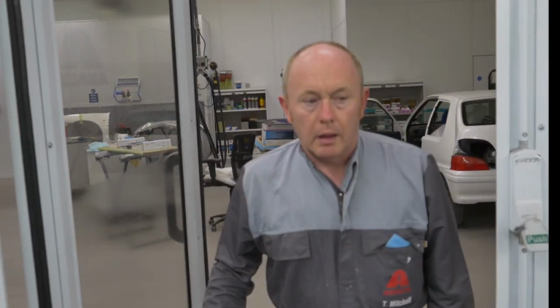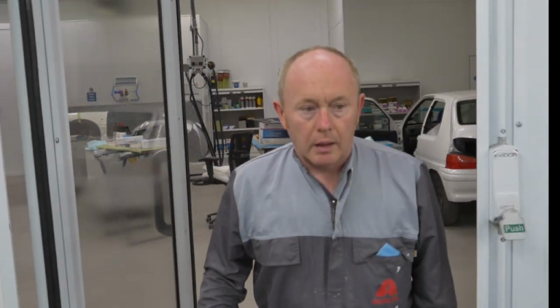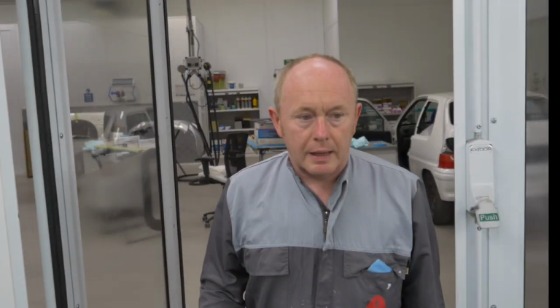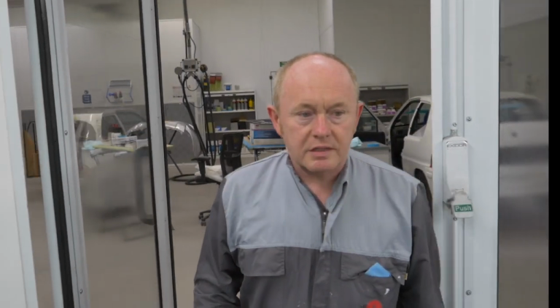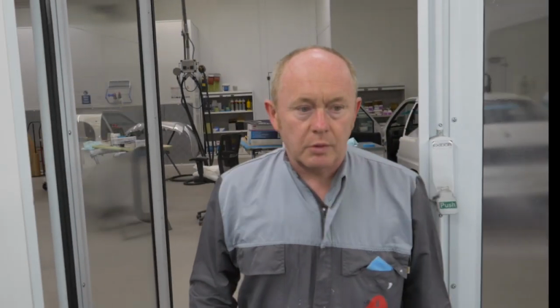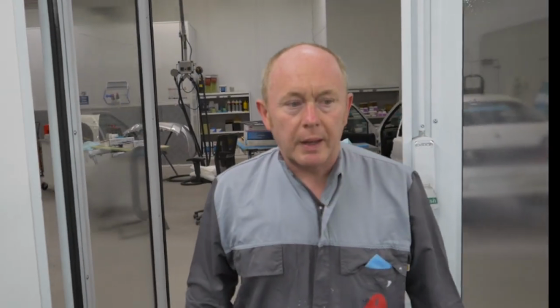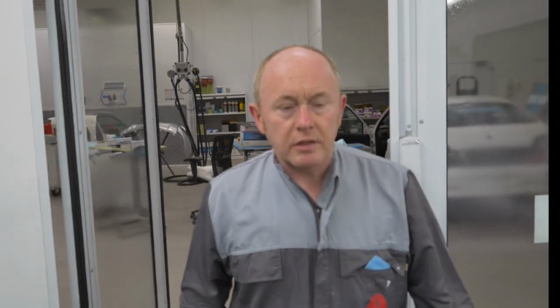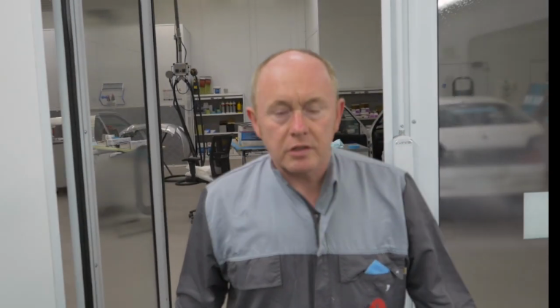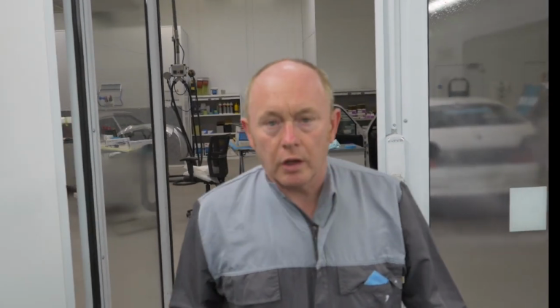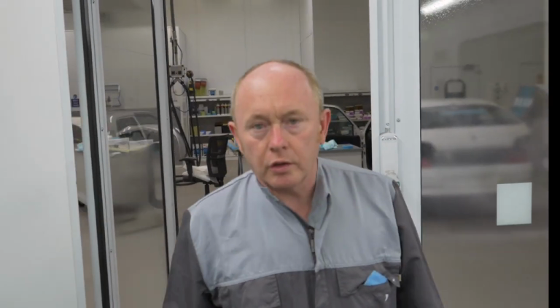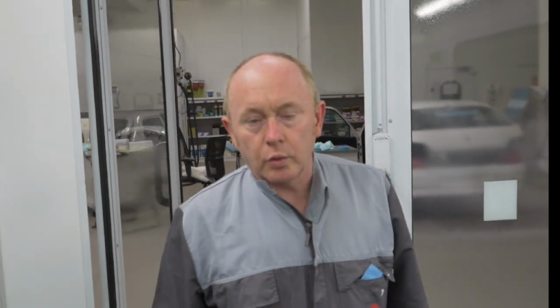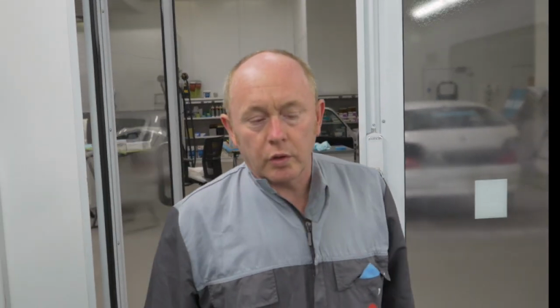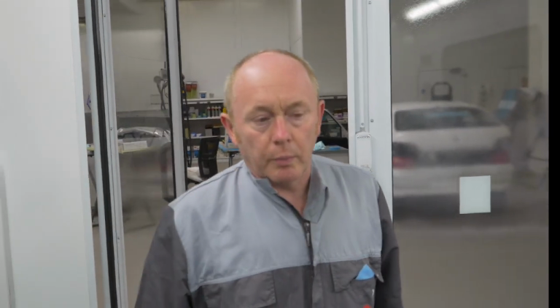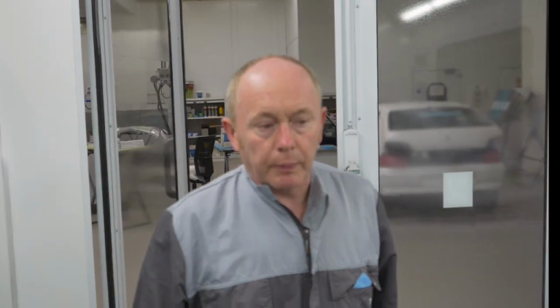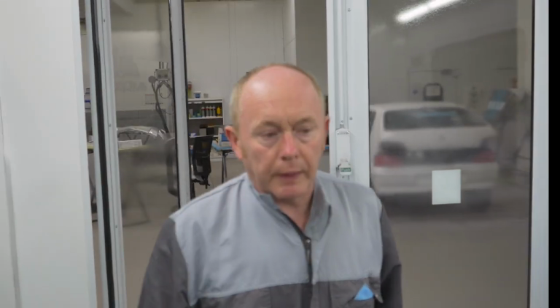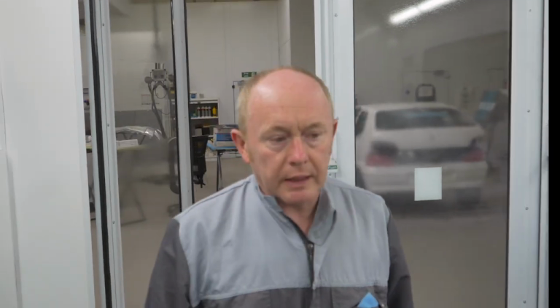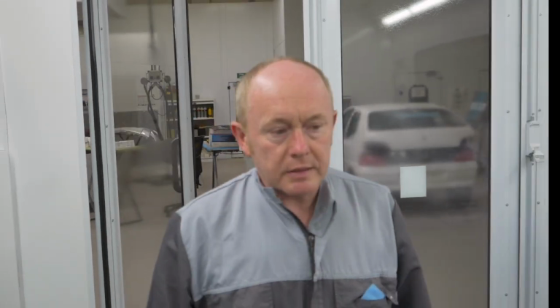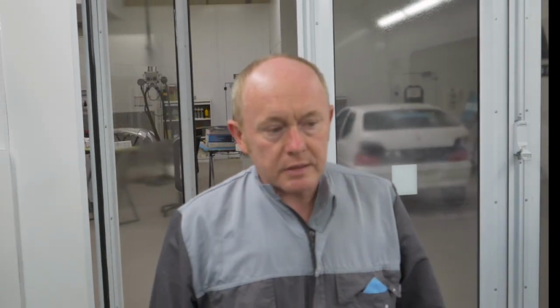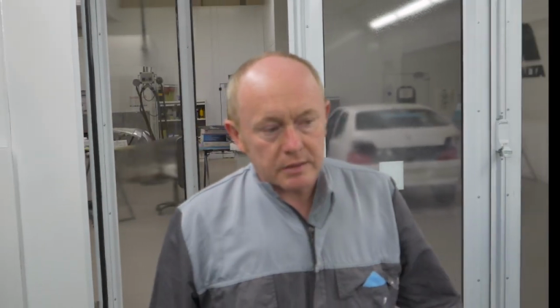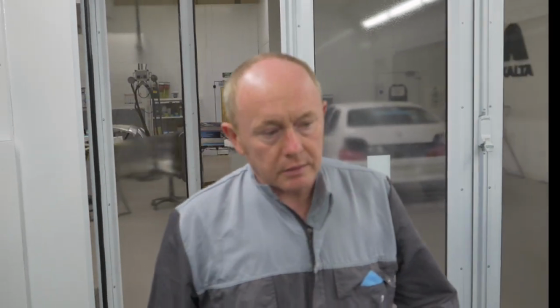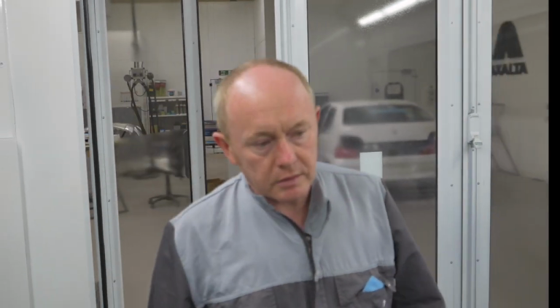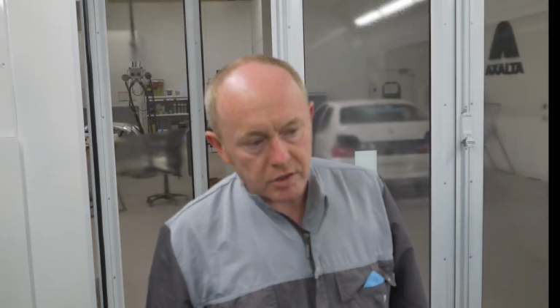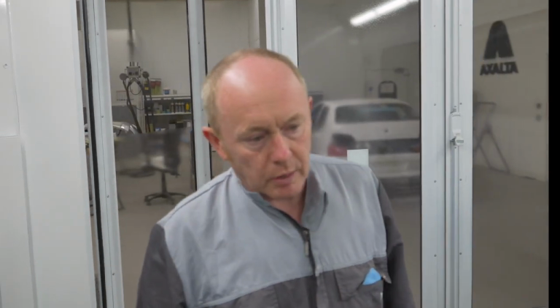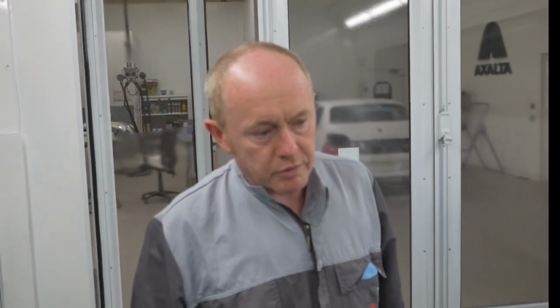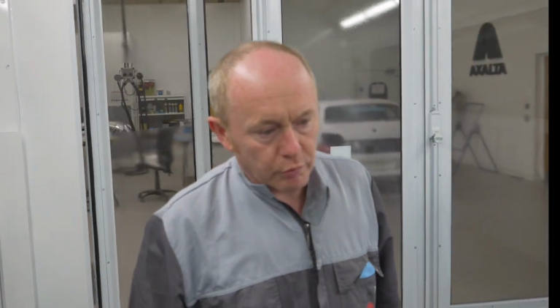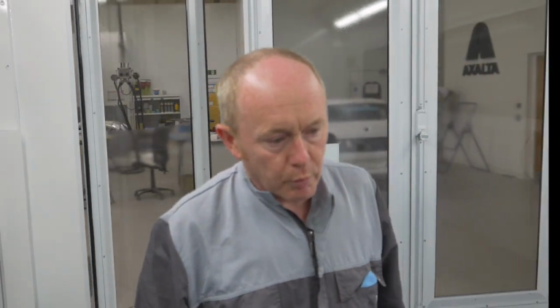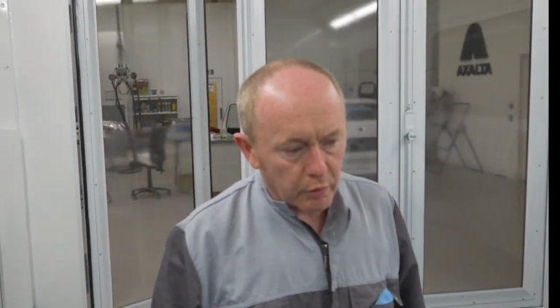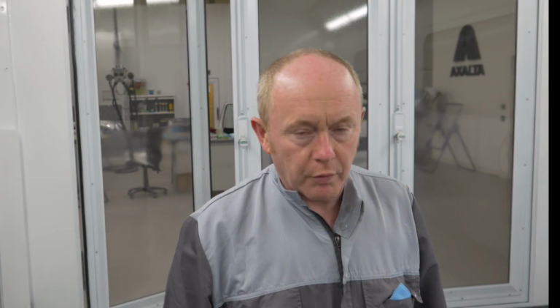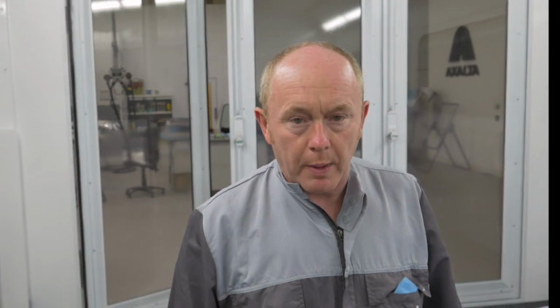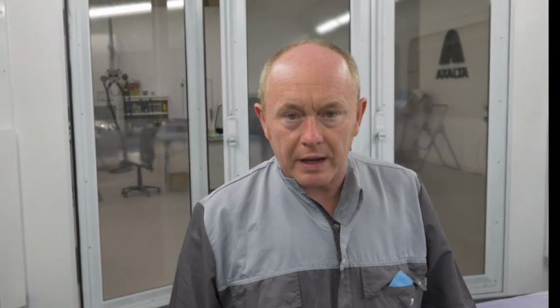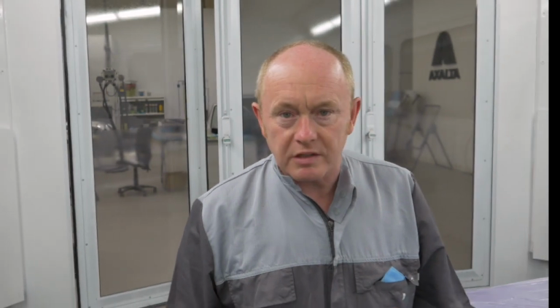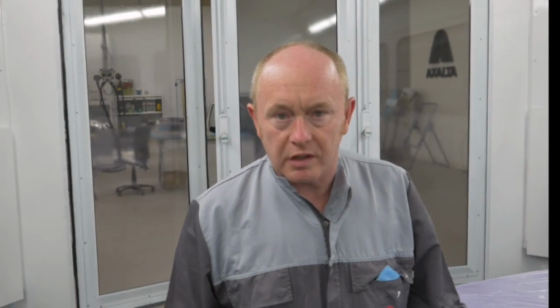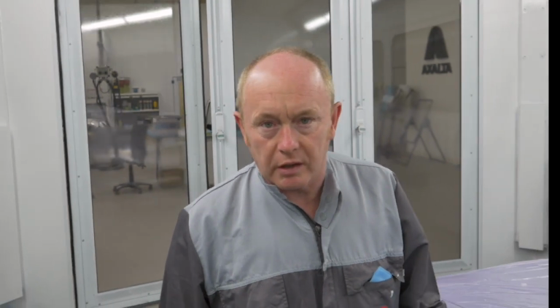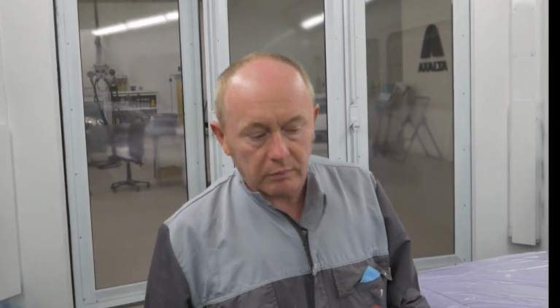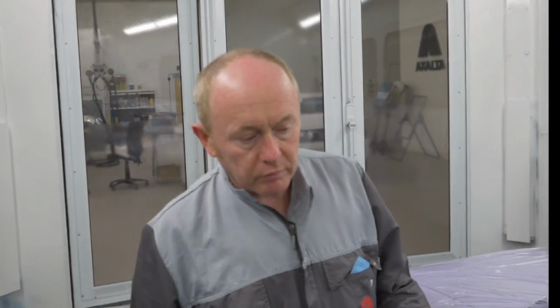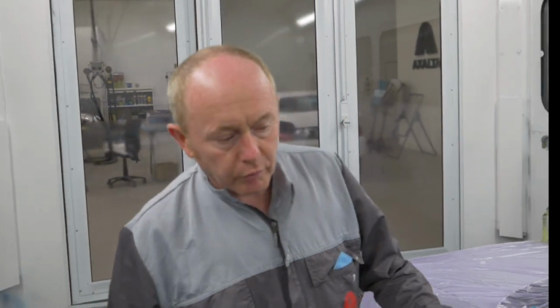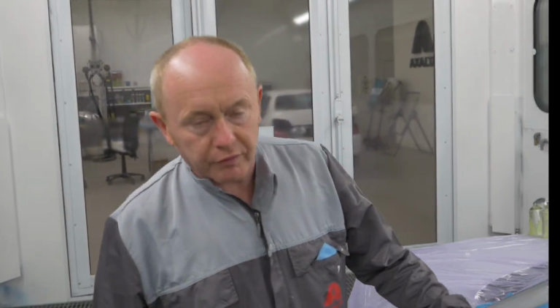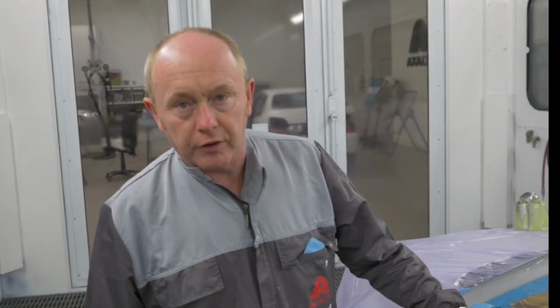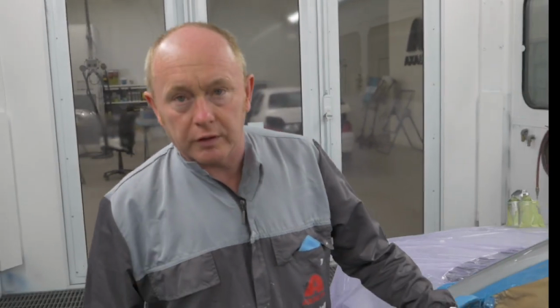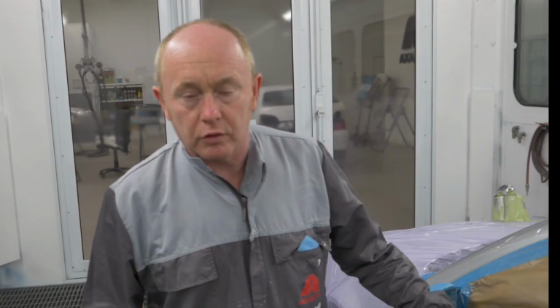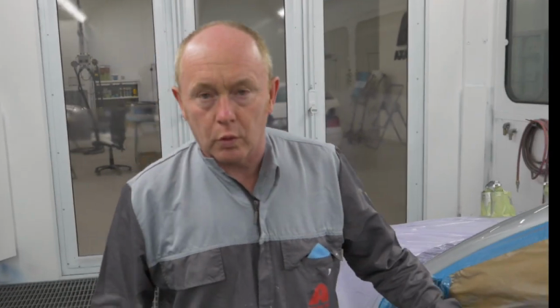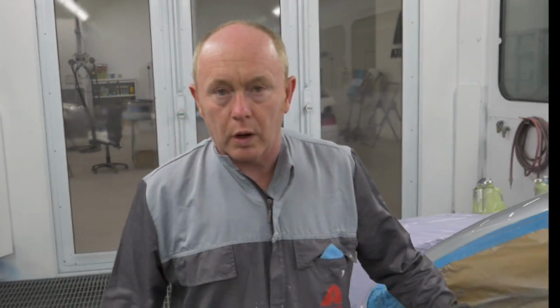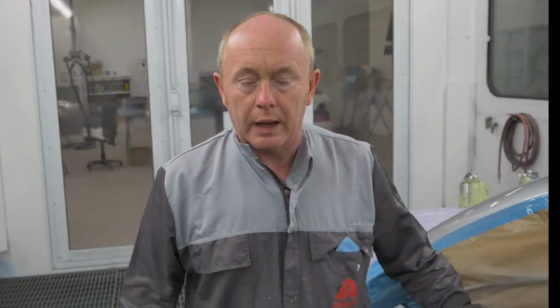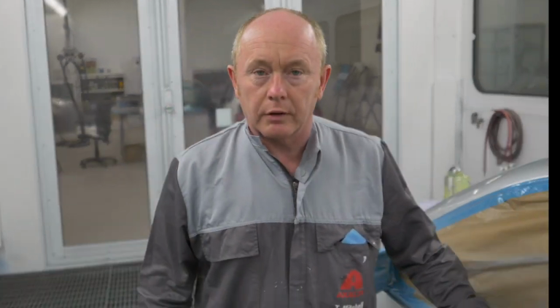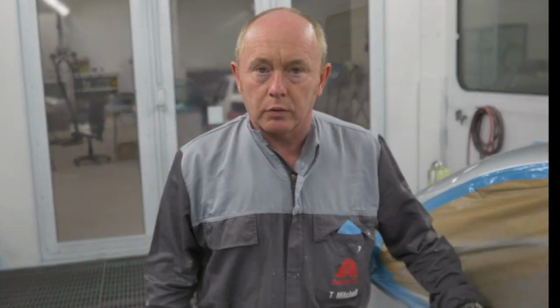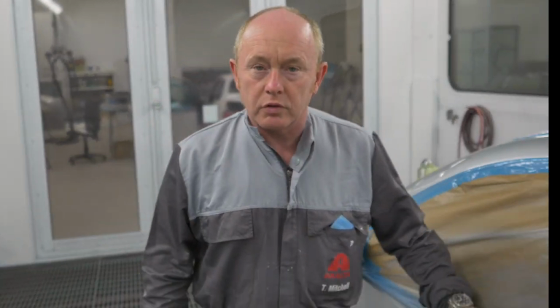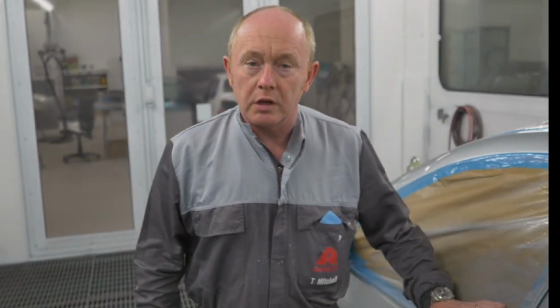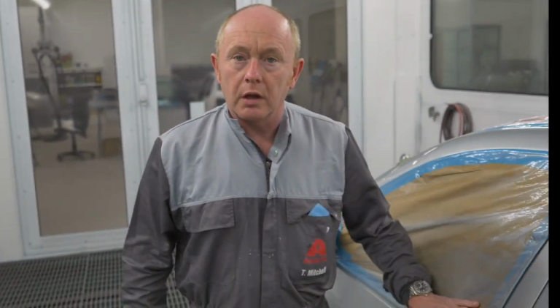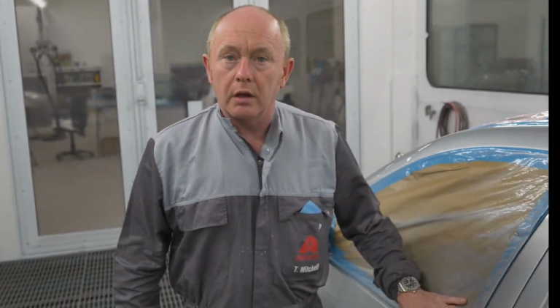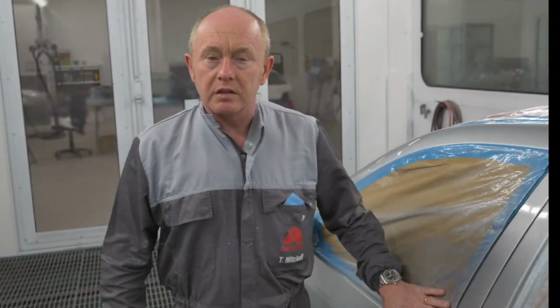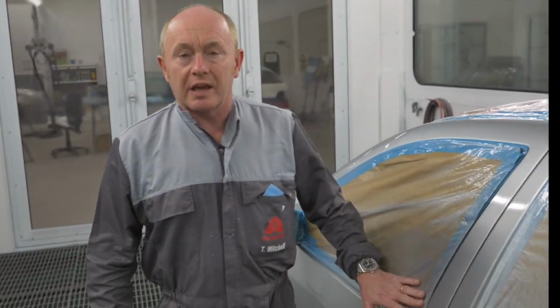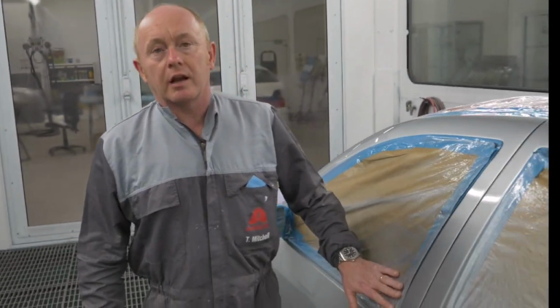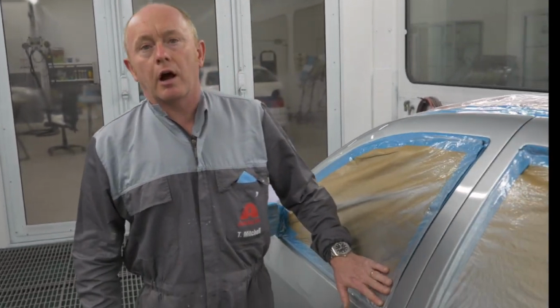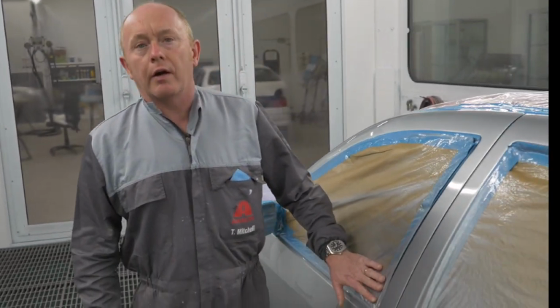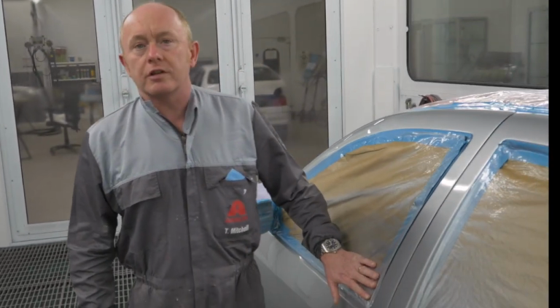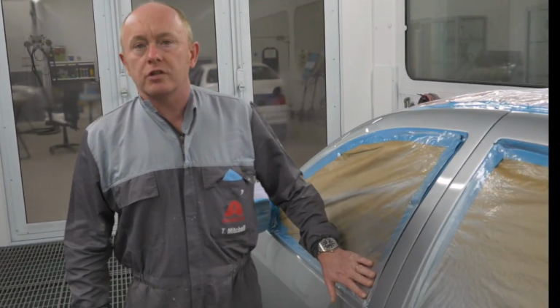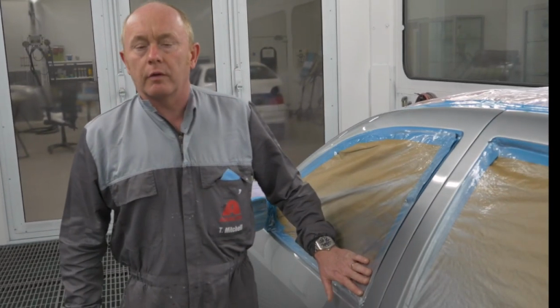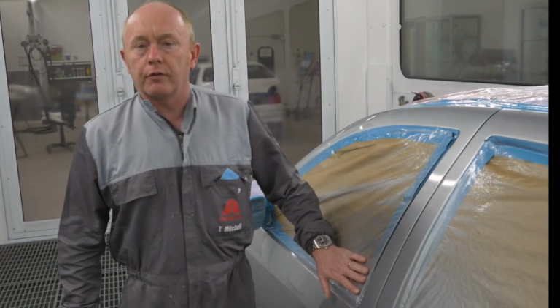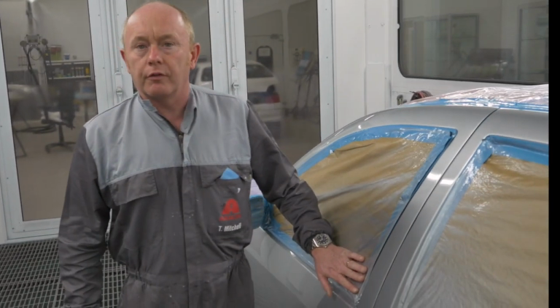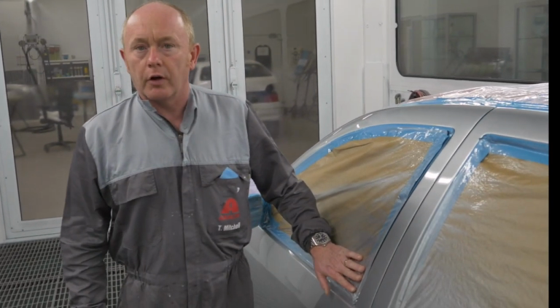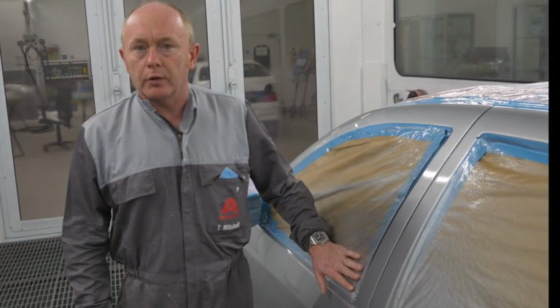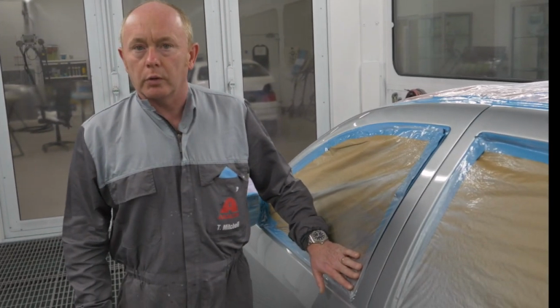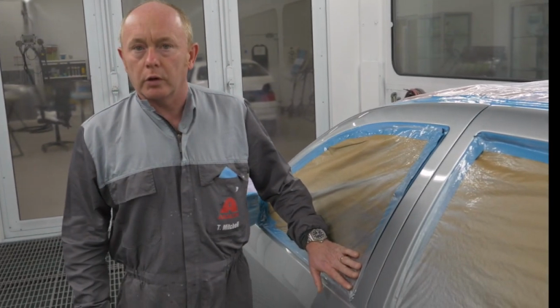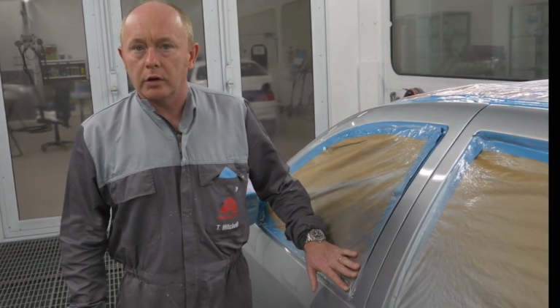That's the bake cycle complete. Time to remove the masking, refit the door handles, and take the car outside for a final look.